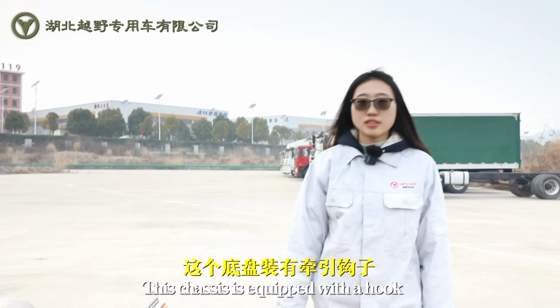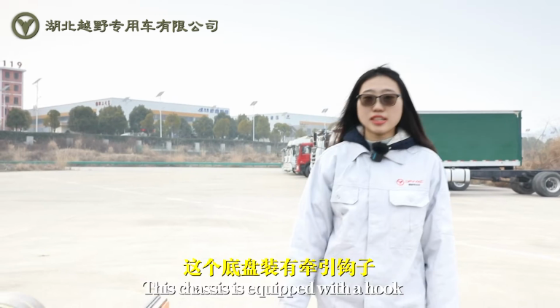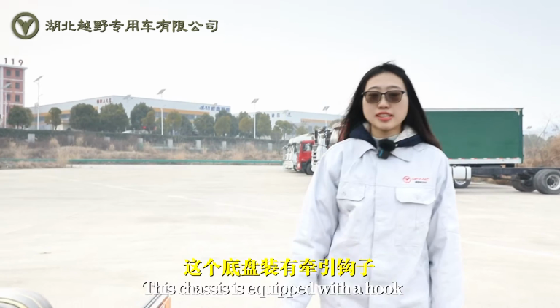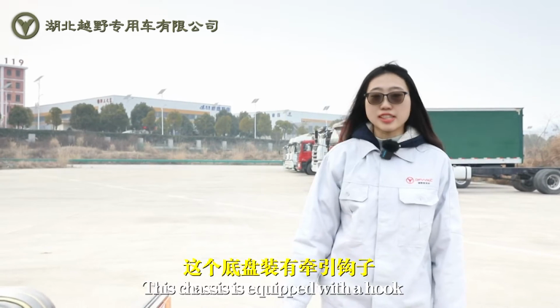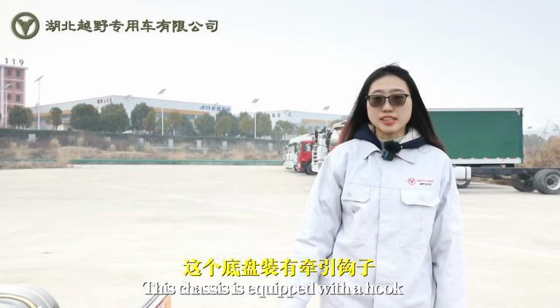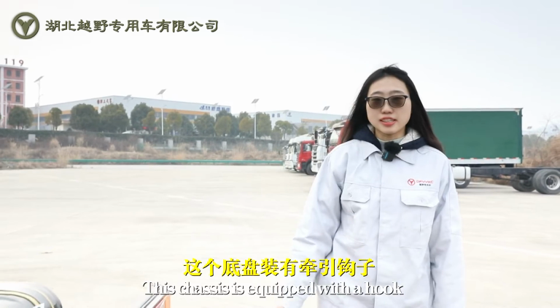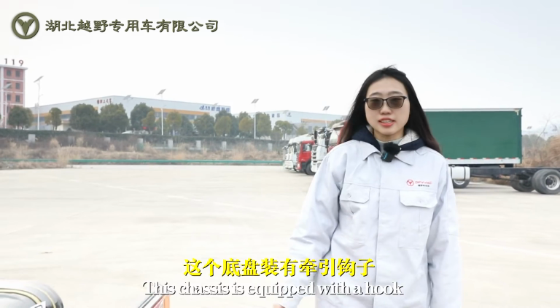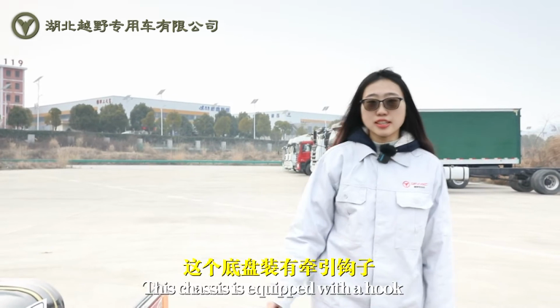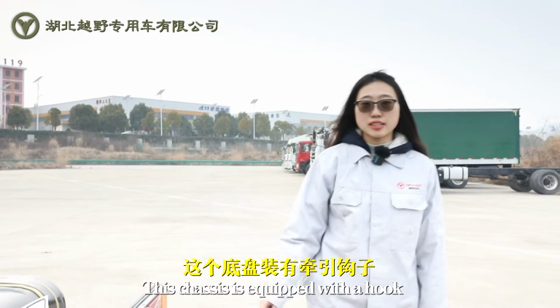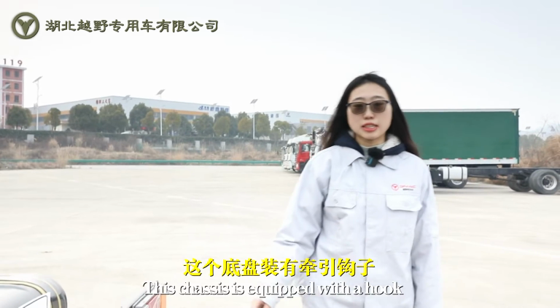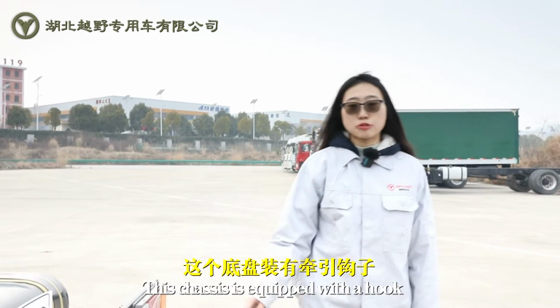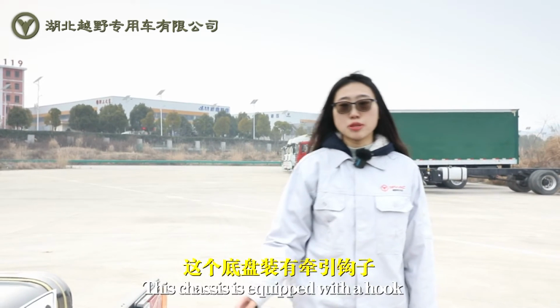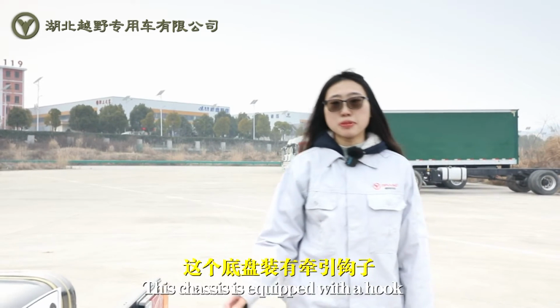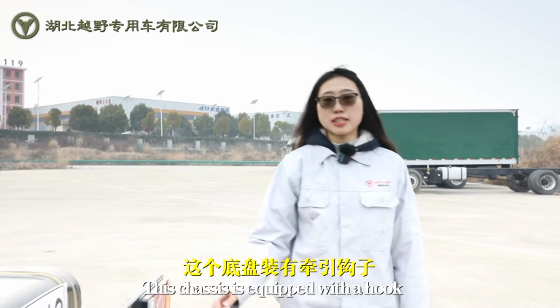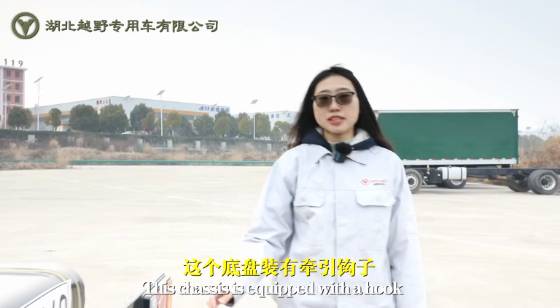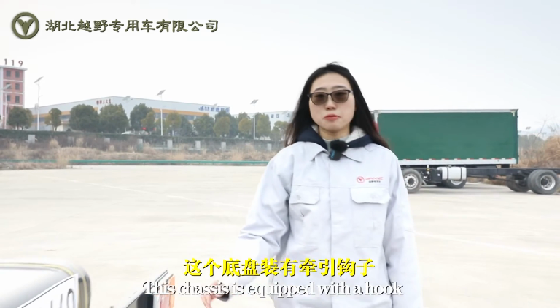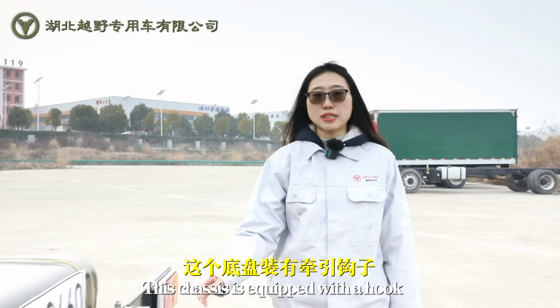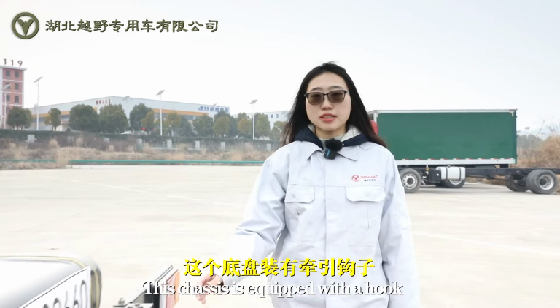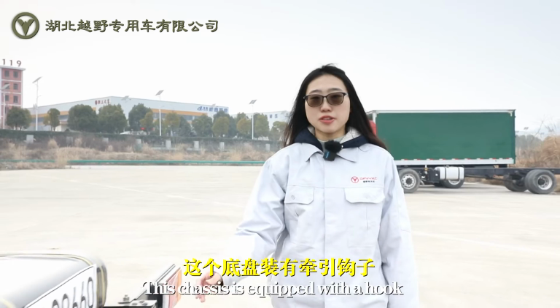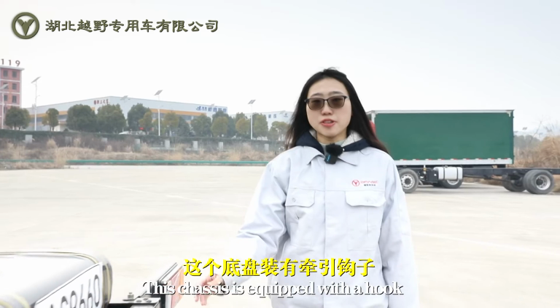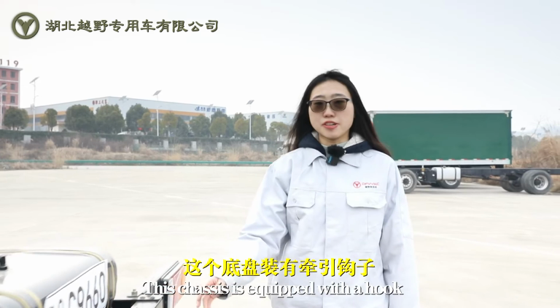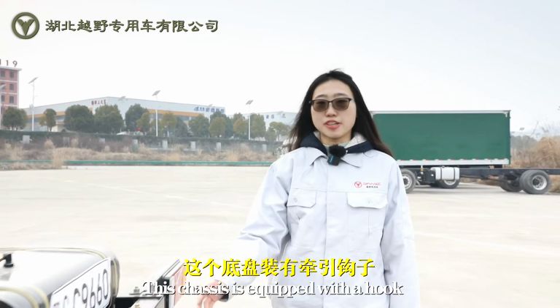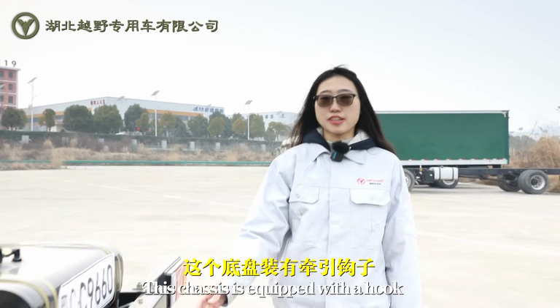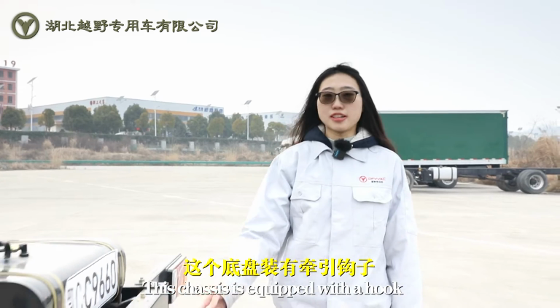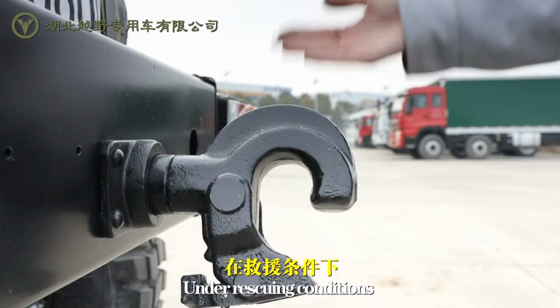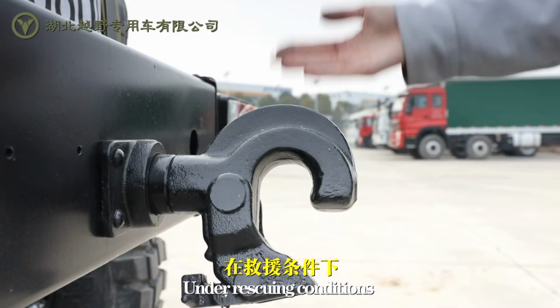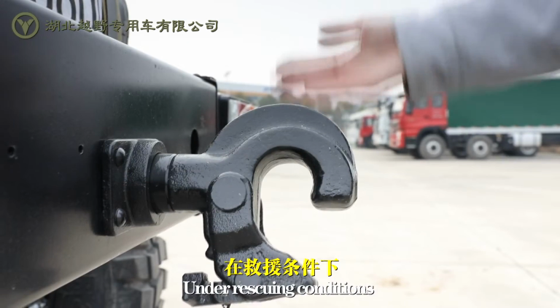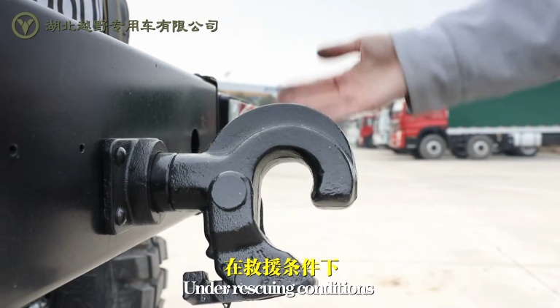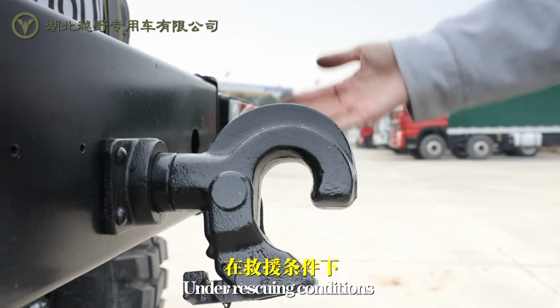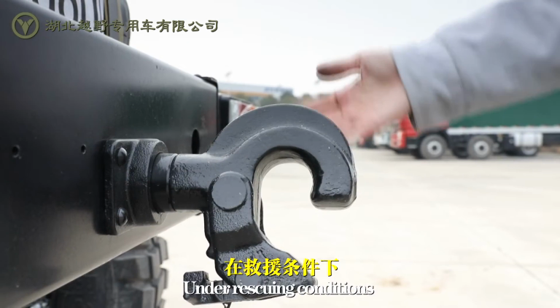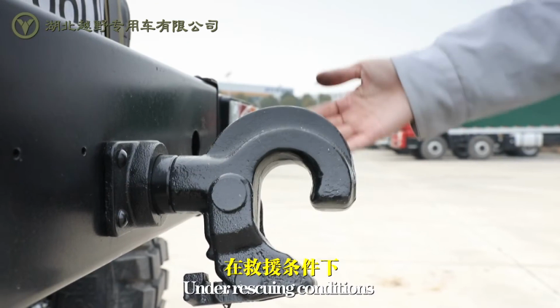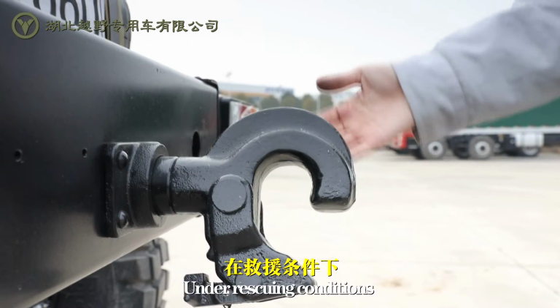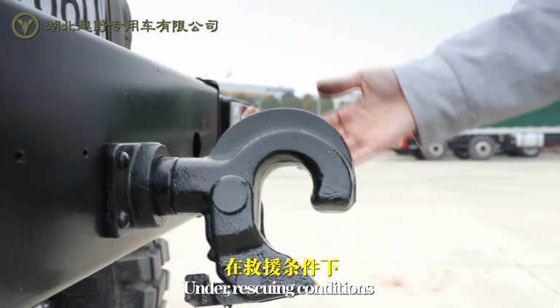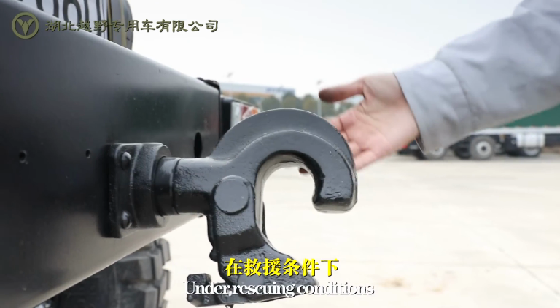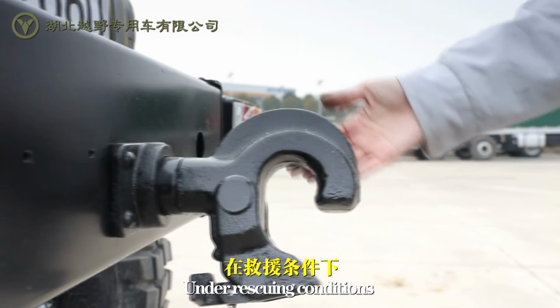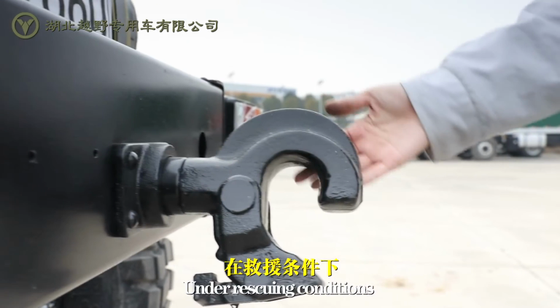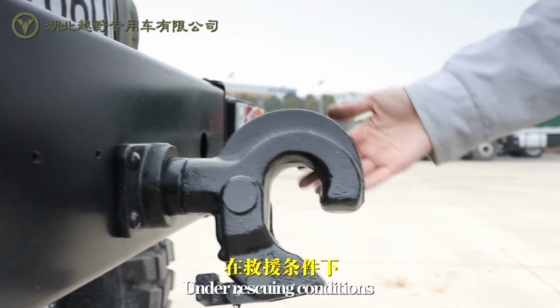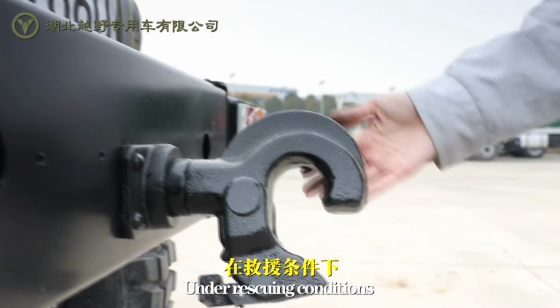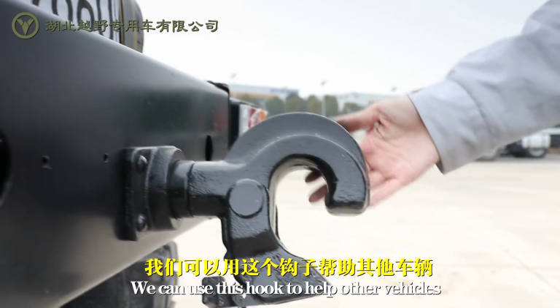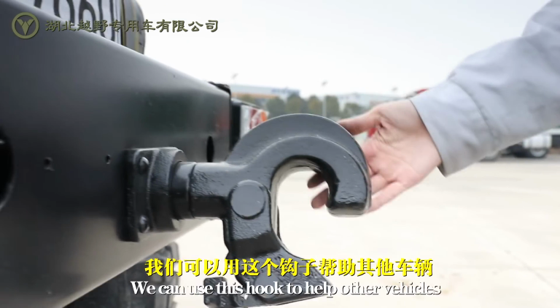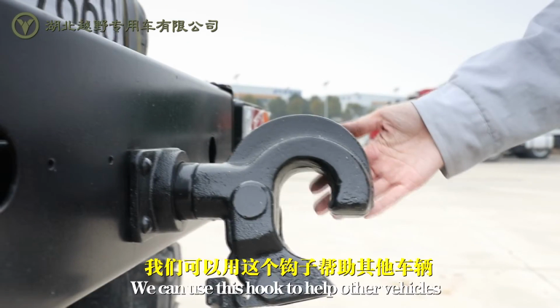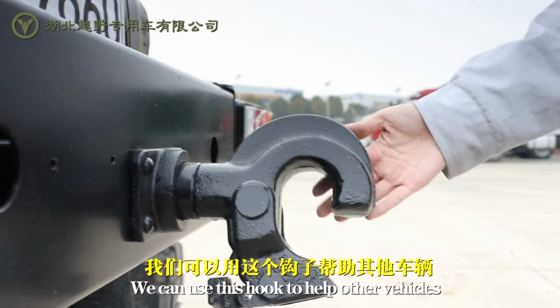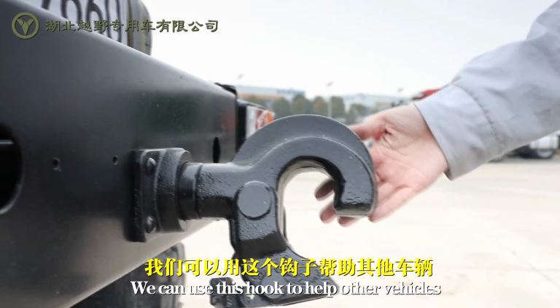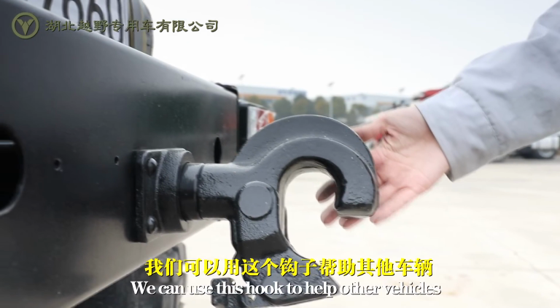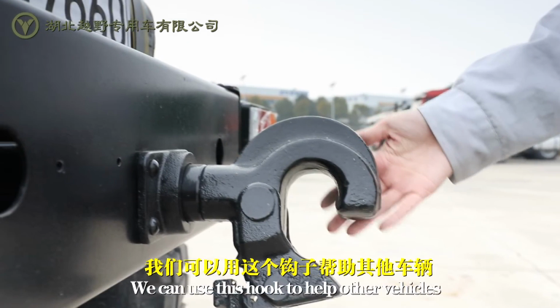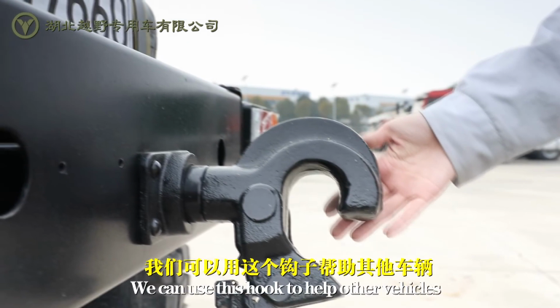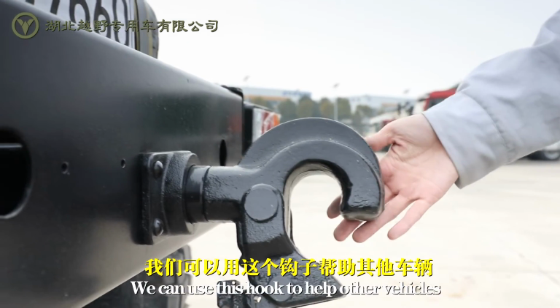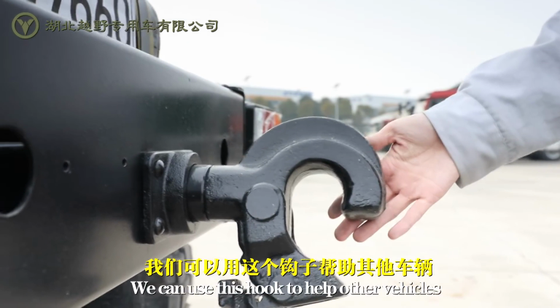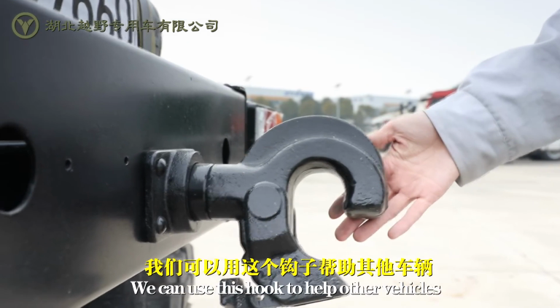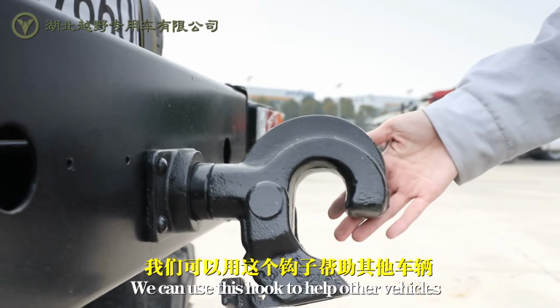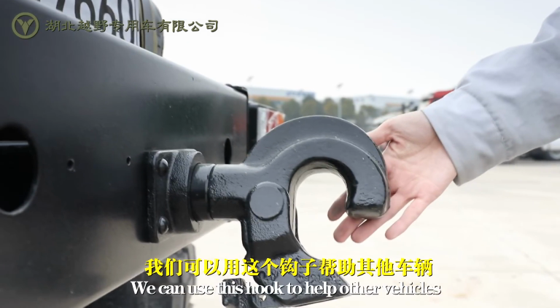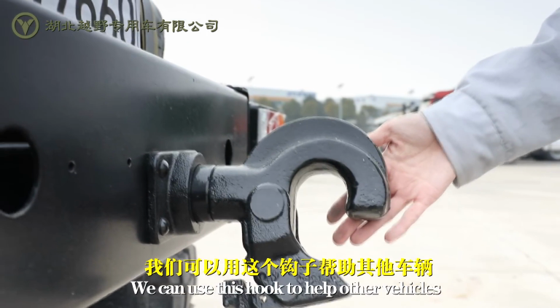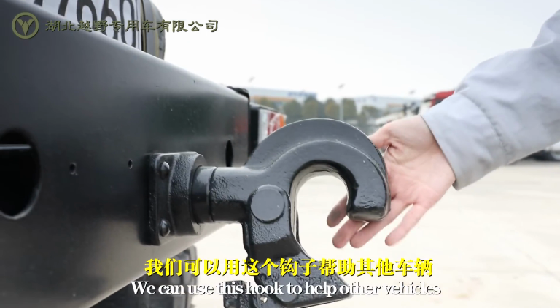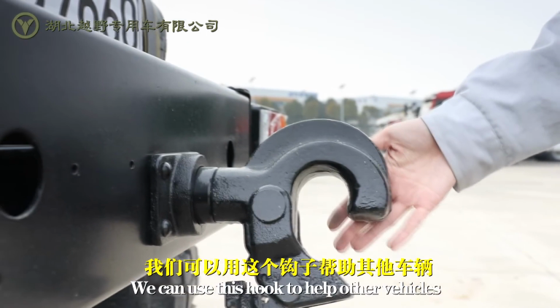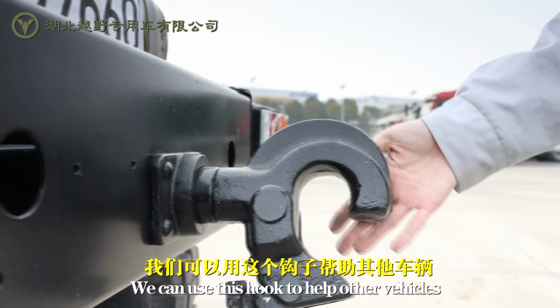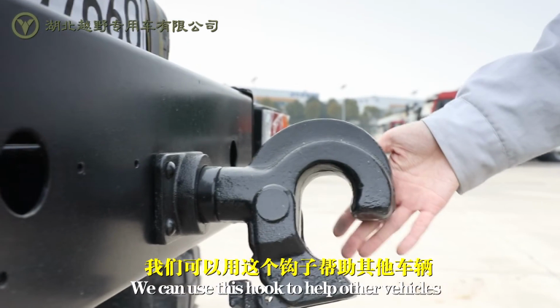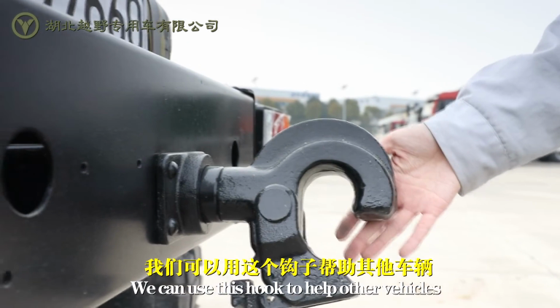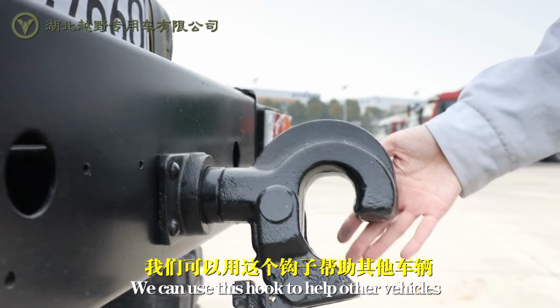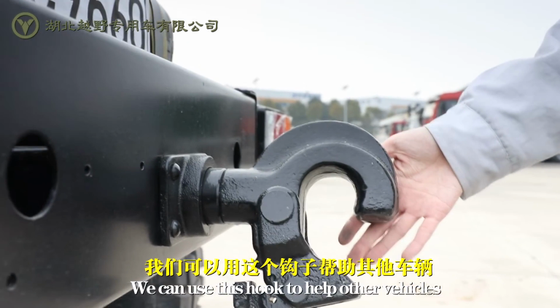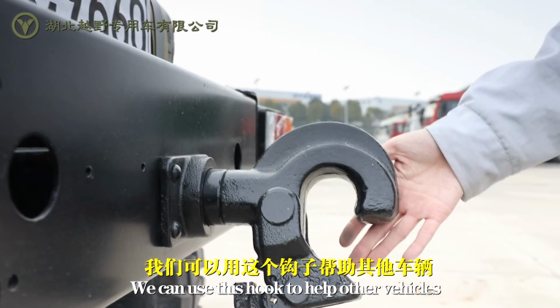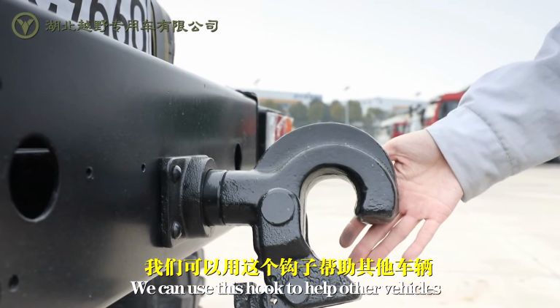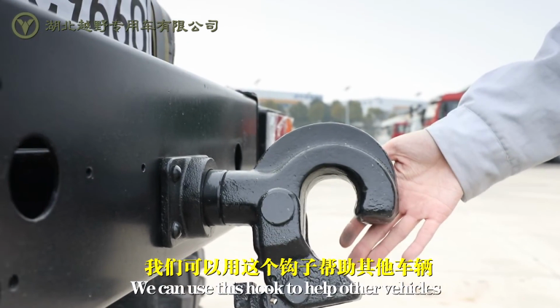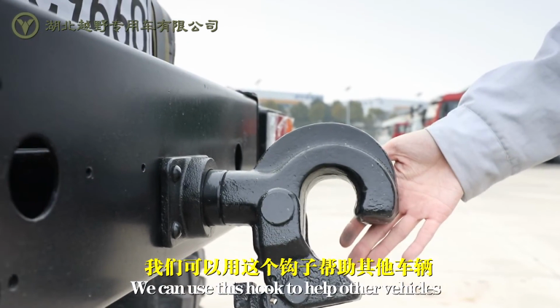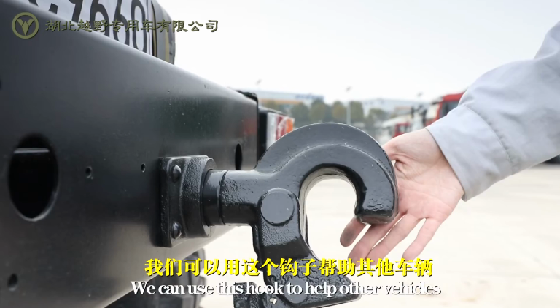This chassis is equipped with a hook. In rescue conditions, we can use this hook to help other vehicles.